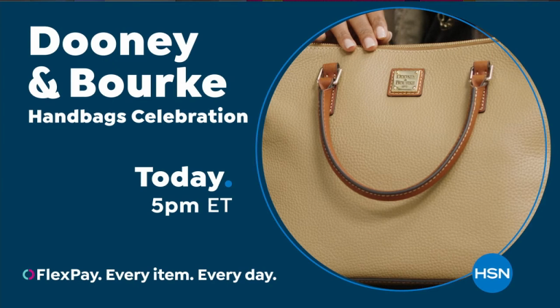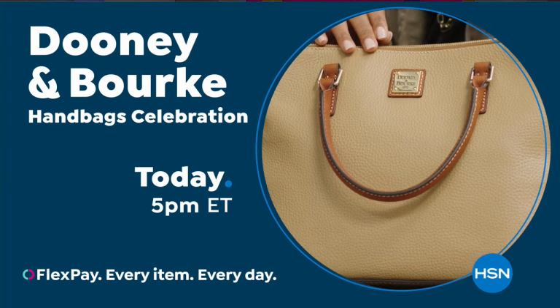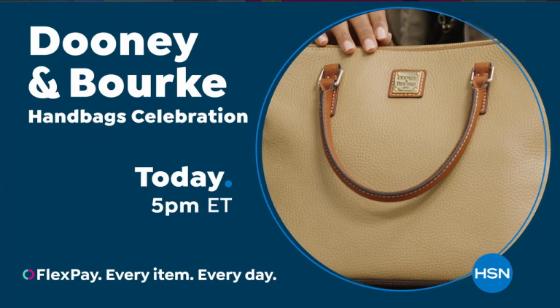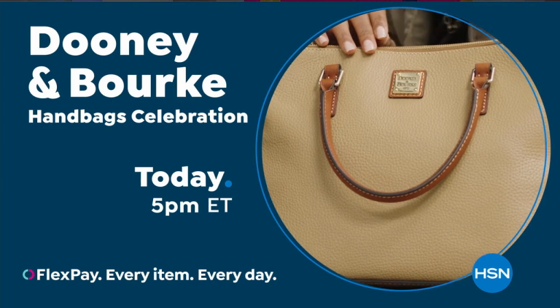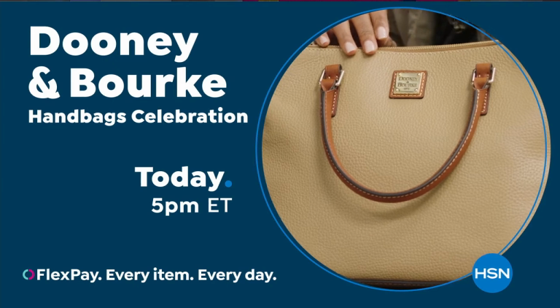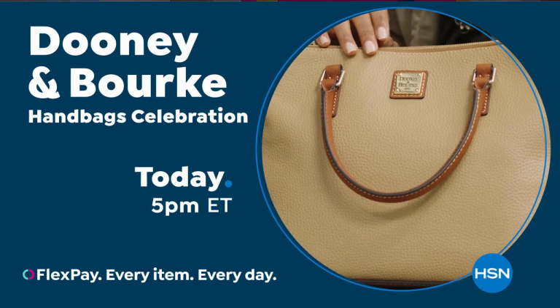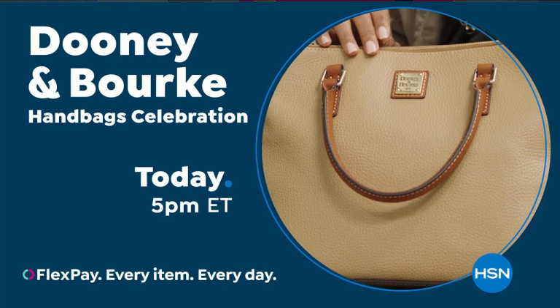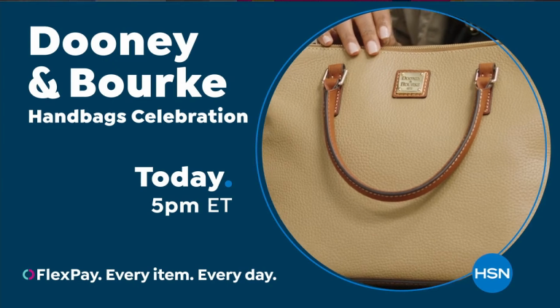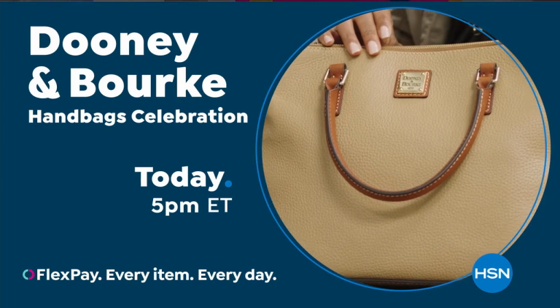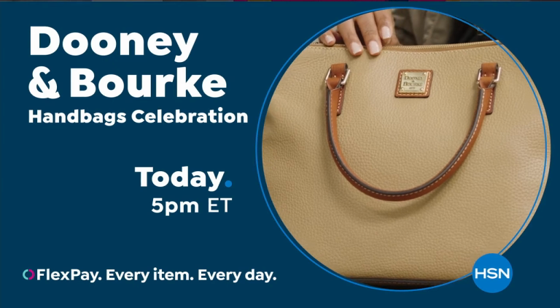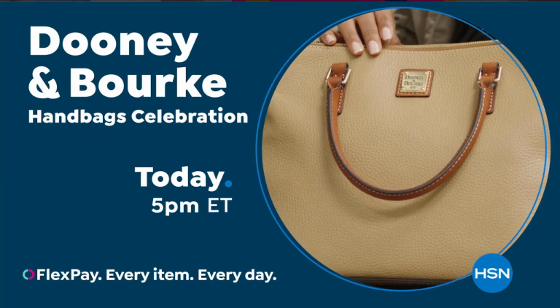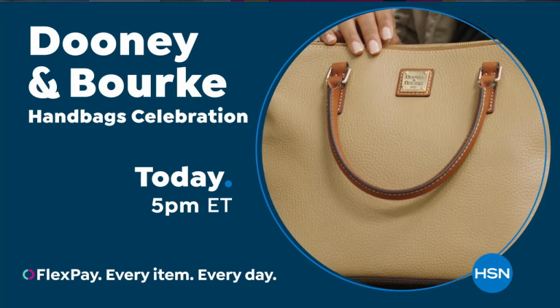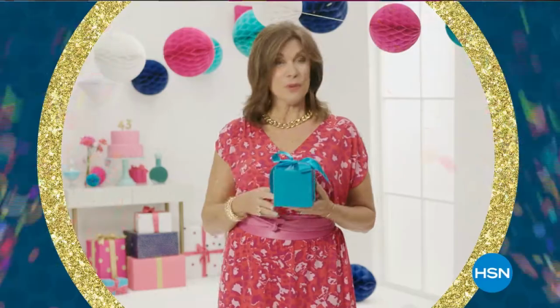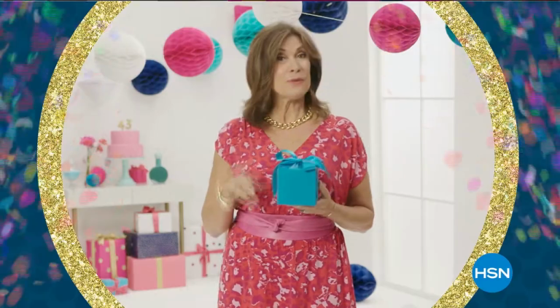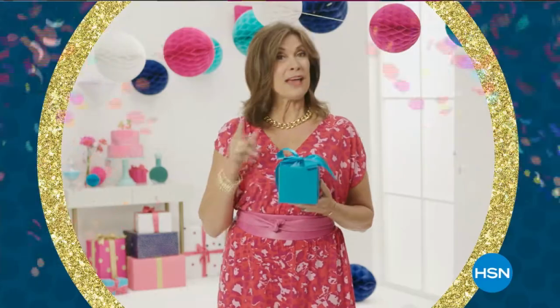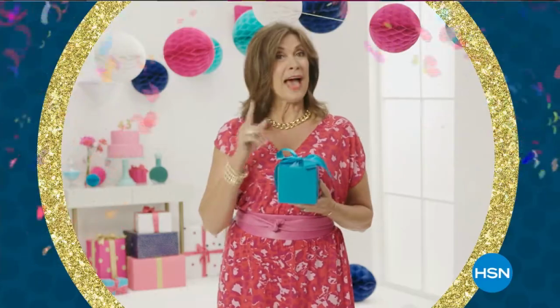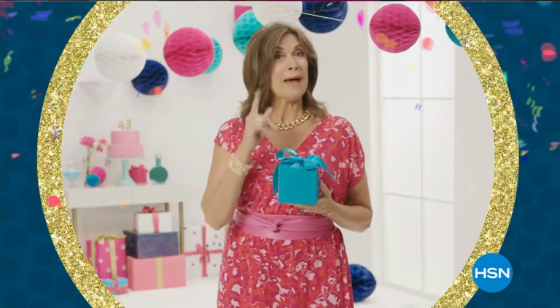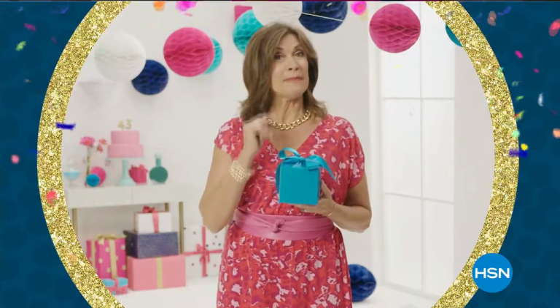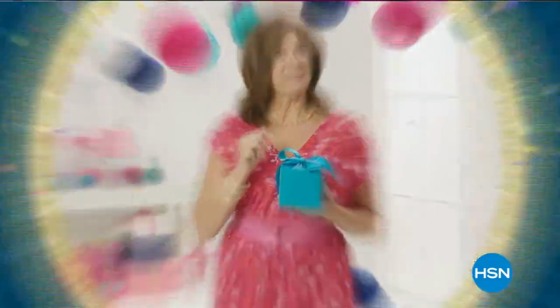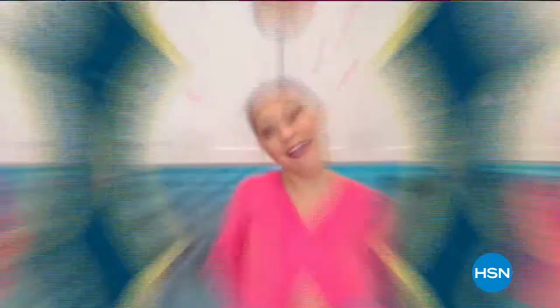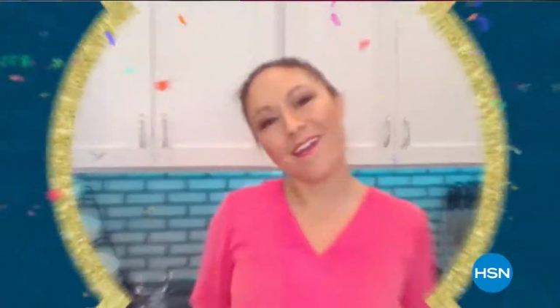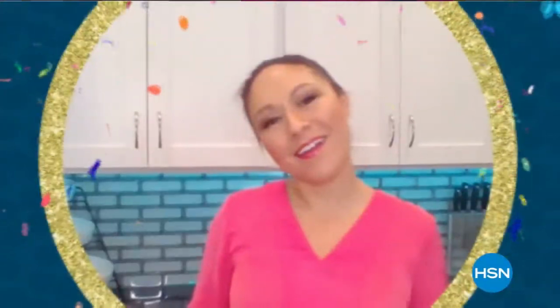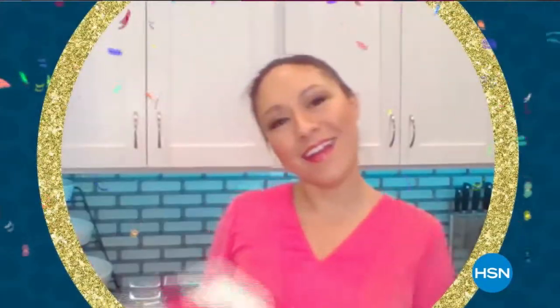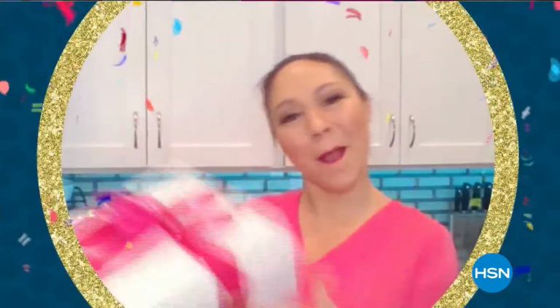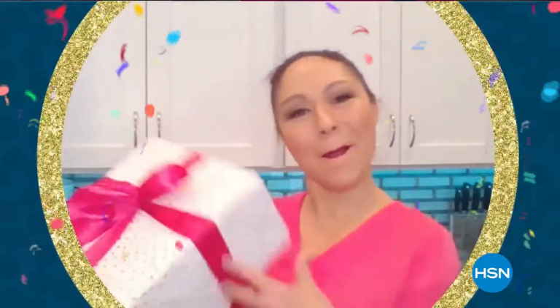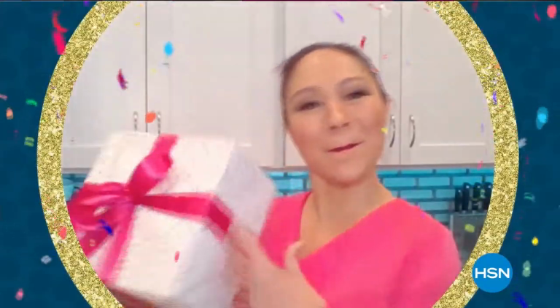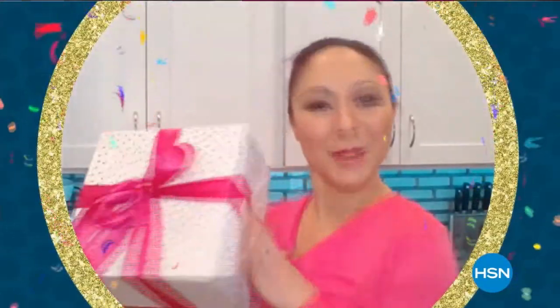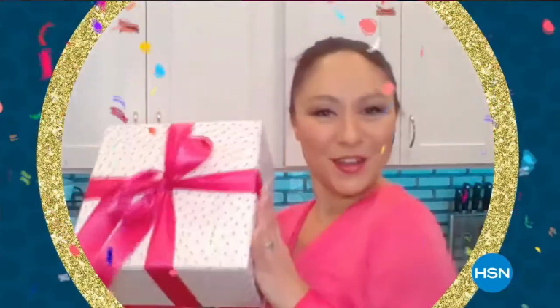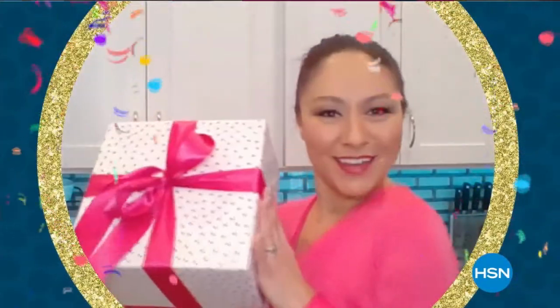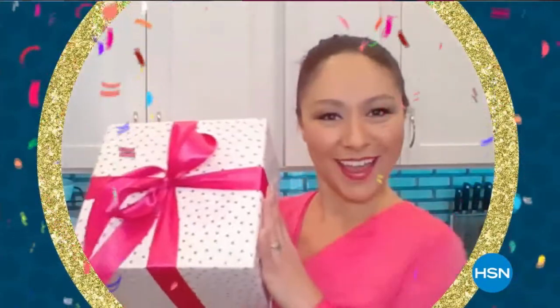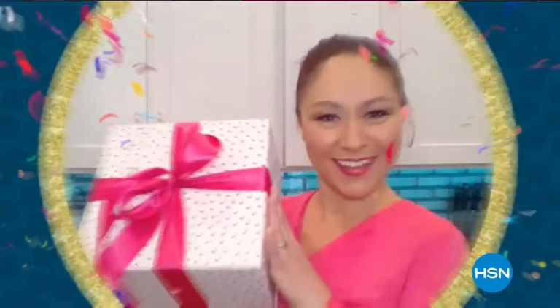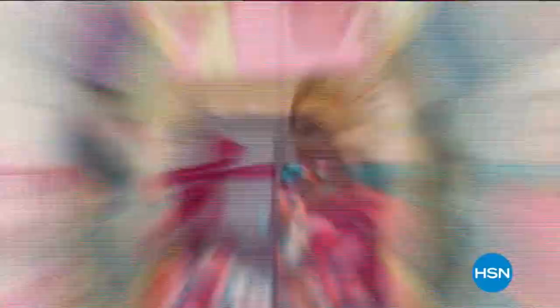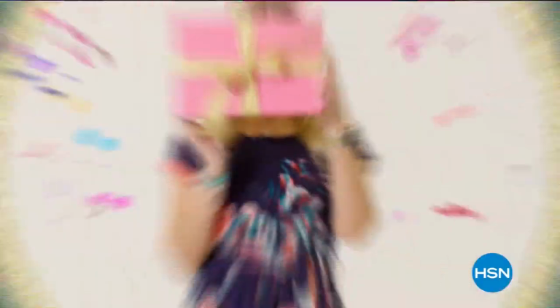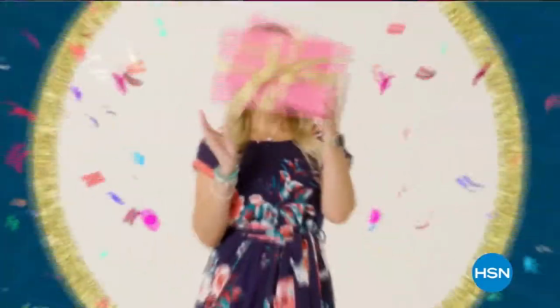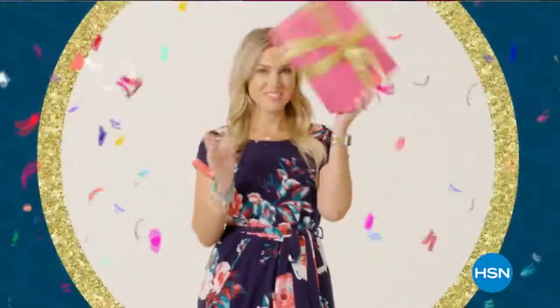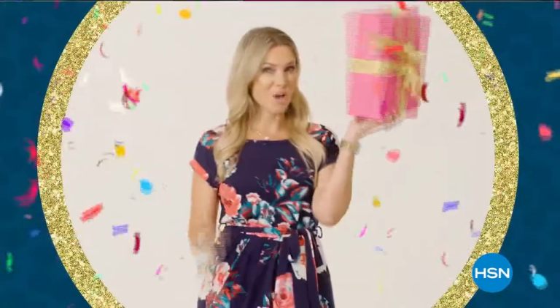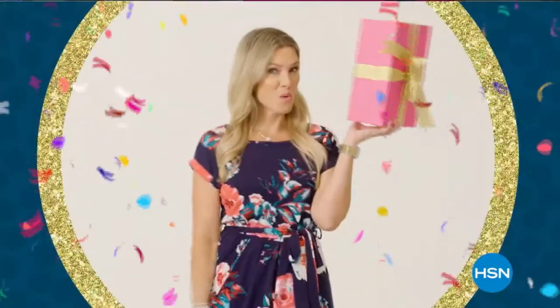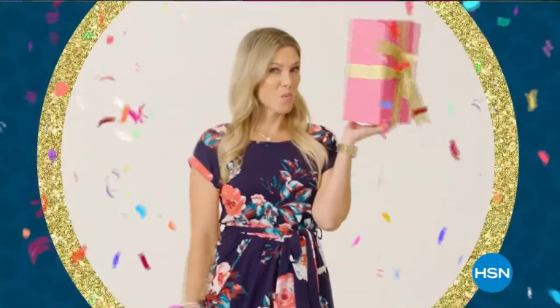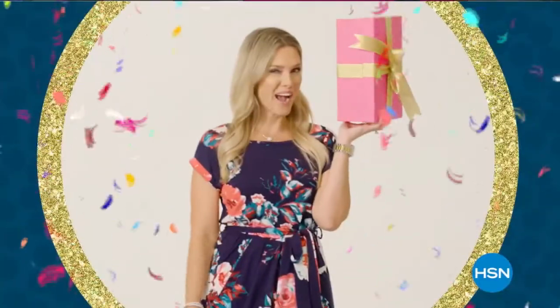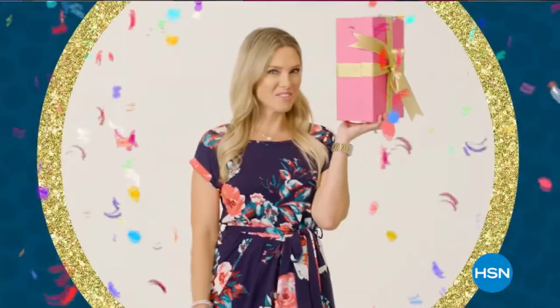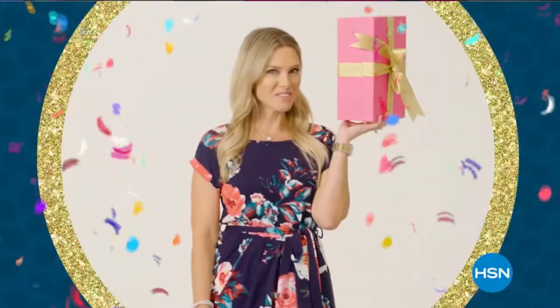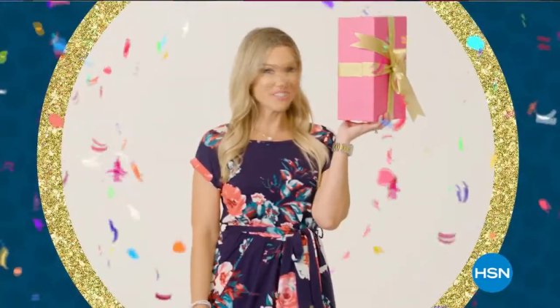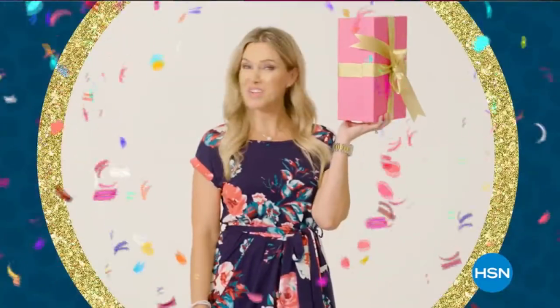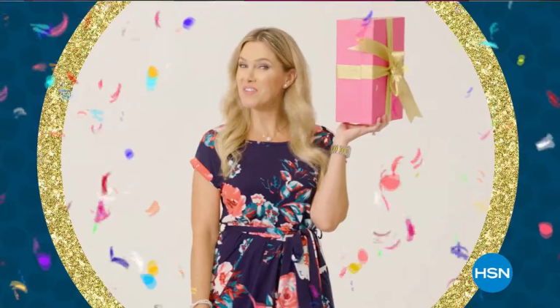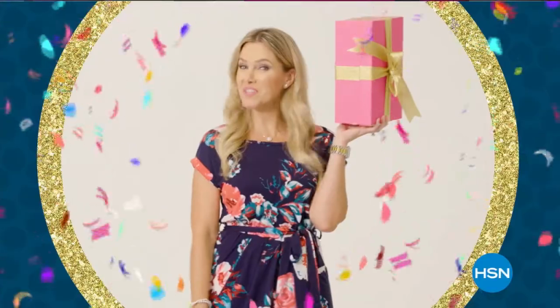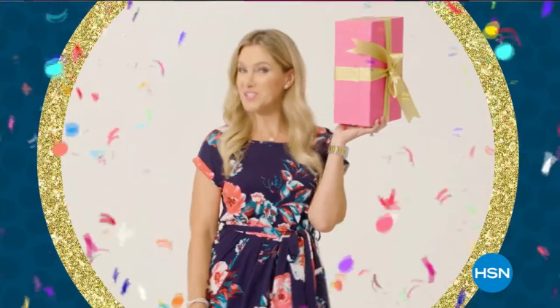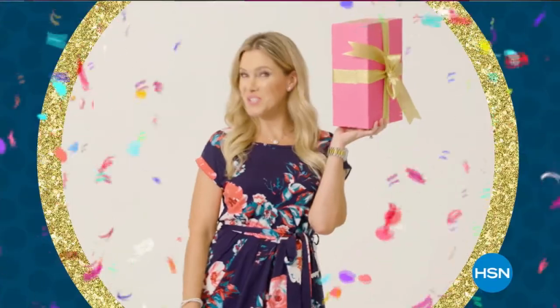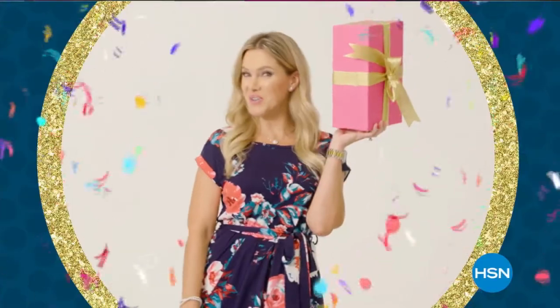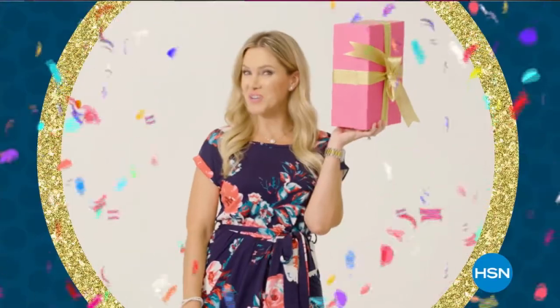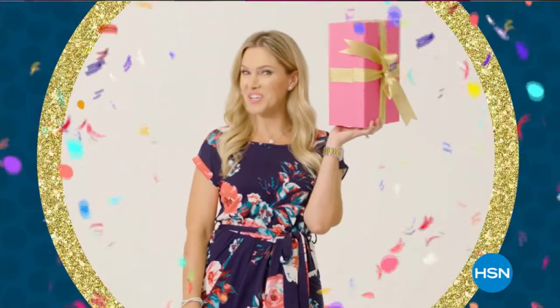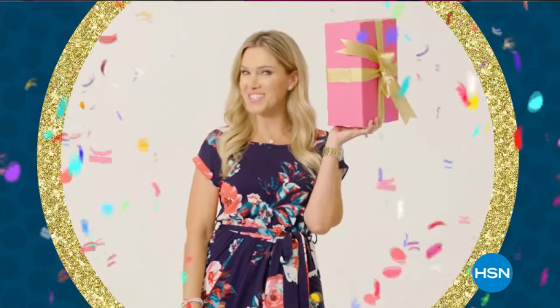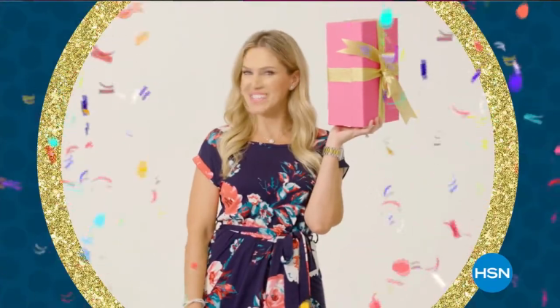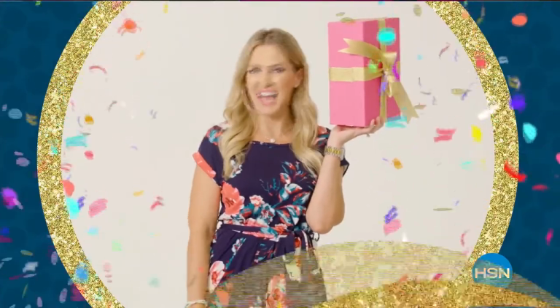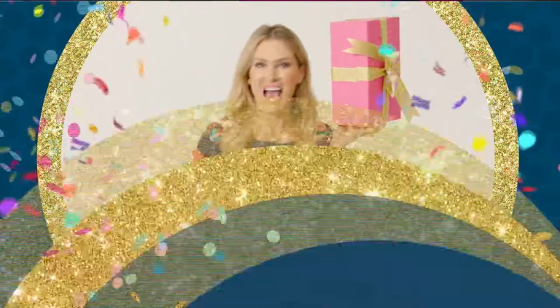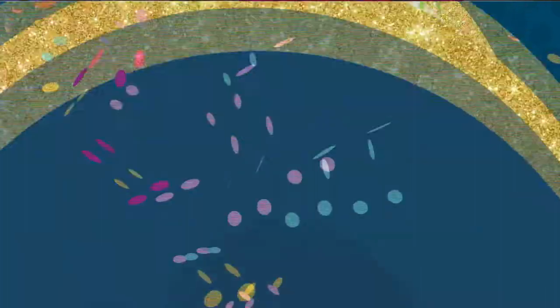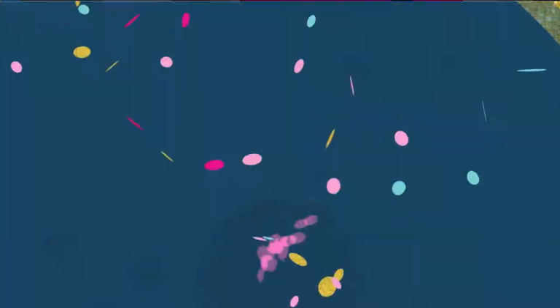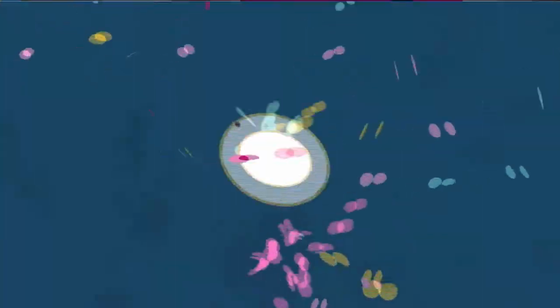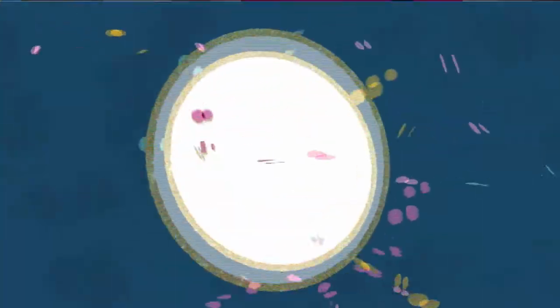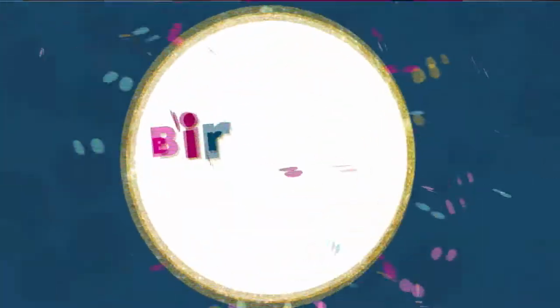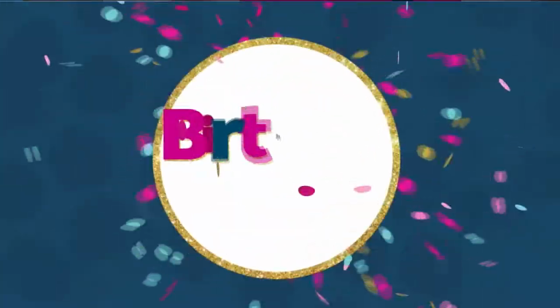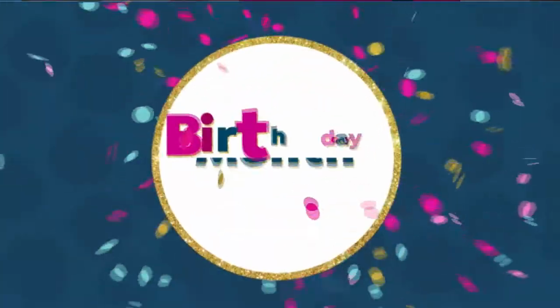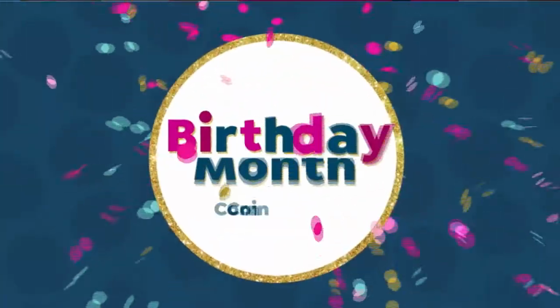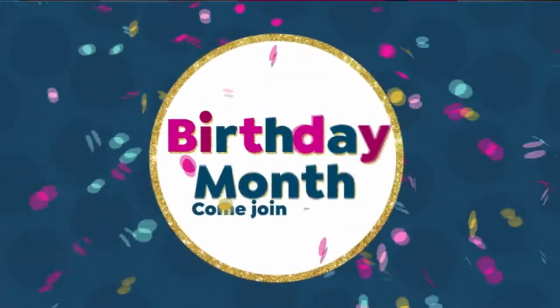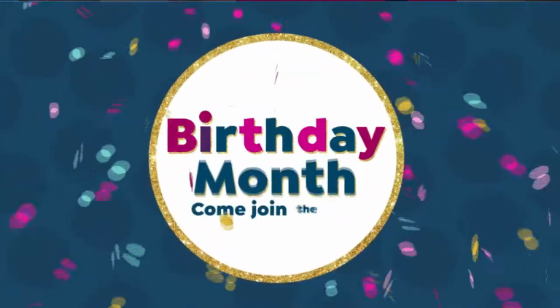HSN. You put the happy in our birthday. Wow, you never looked so good. Happy birthday, HSN.